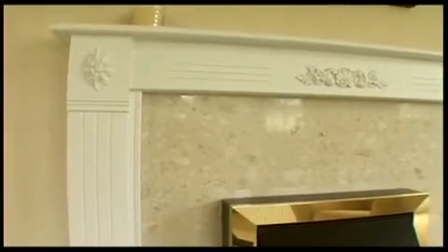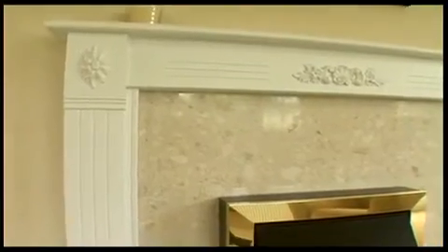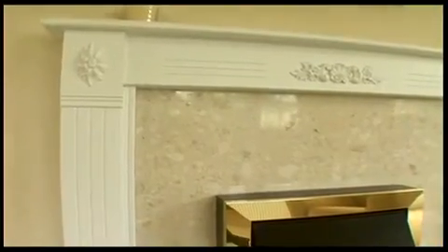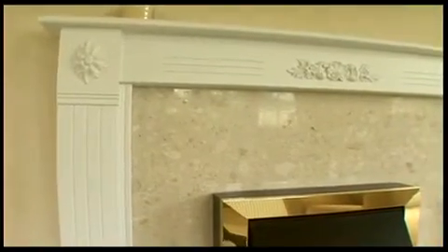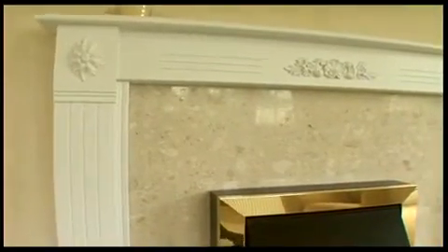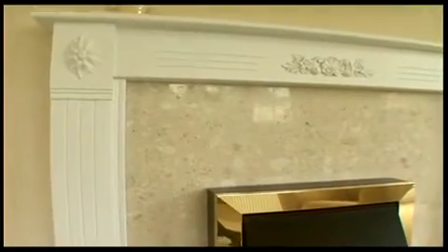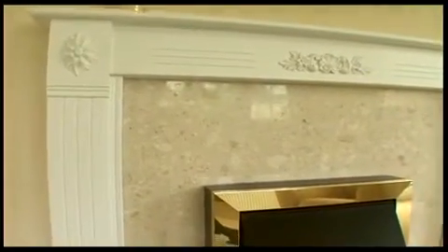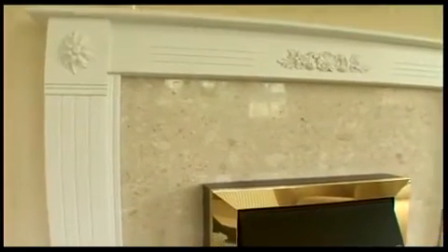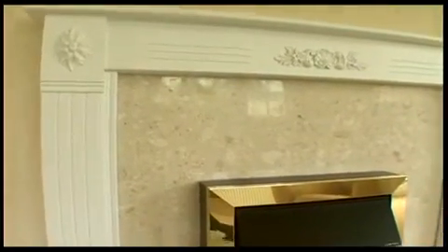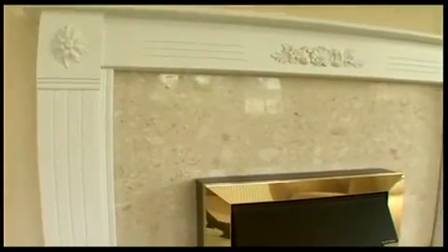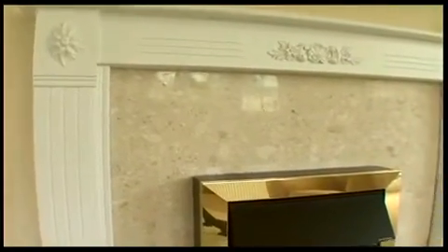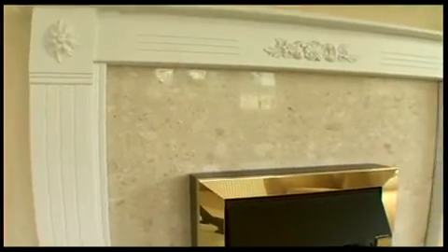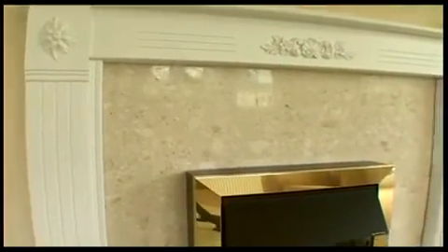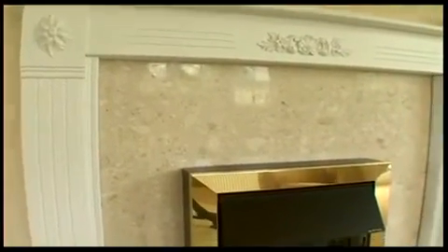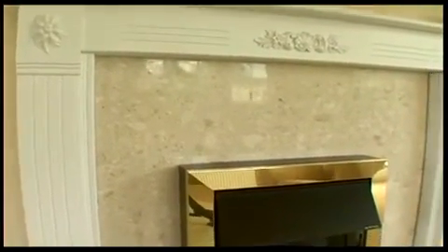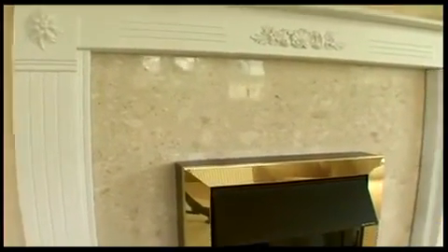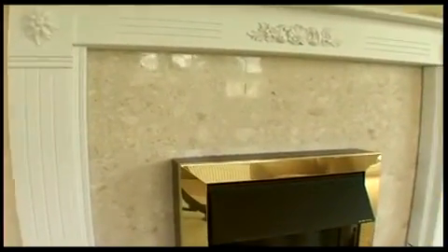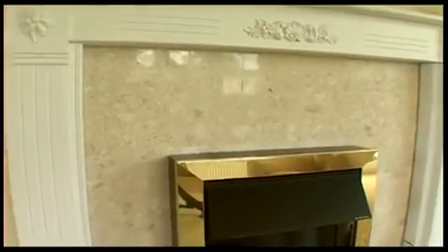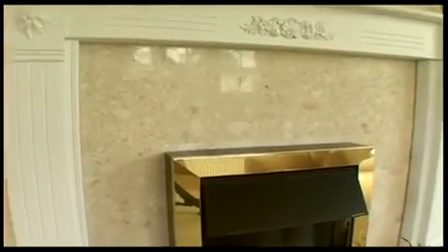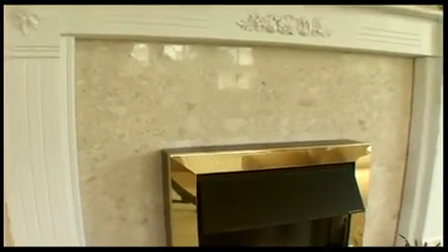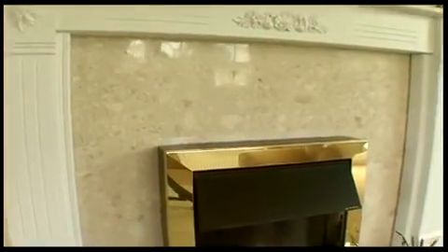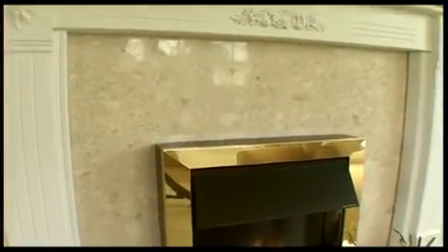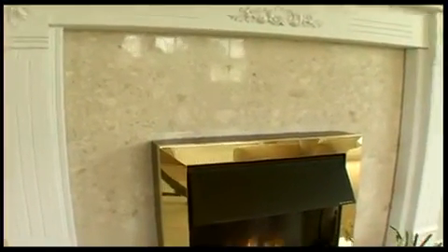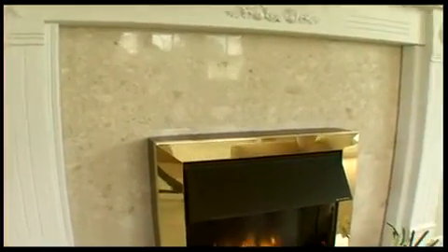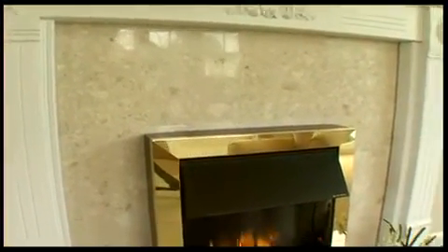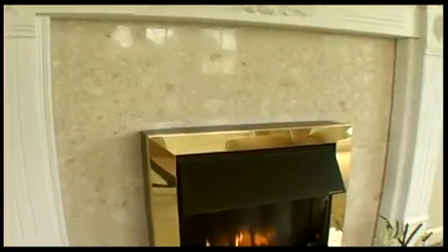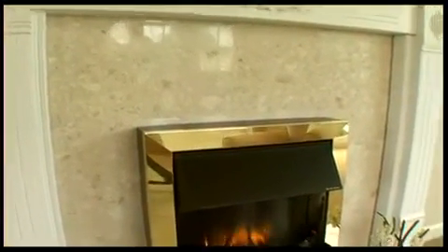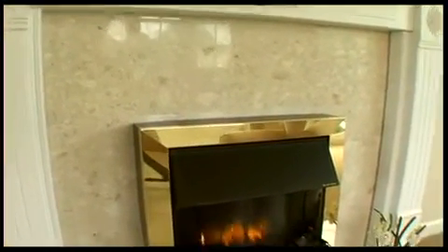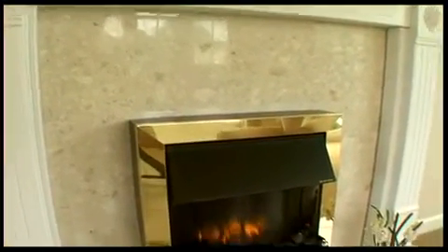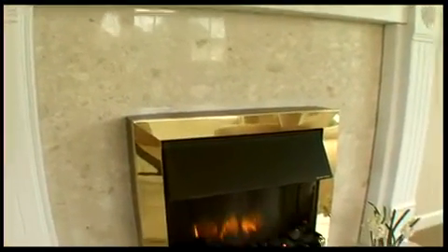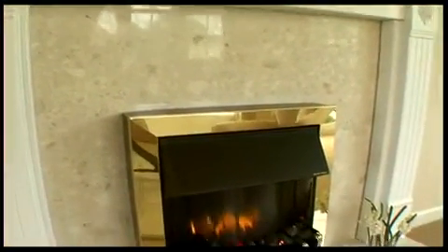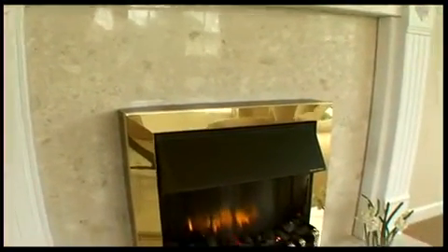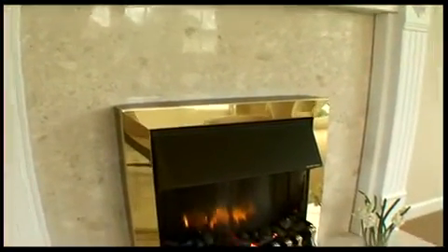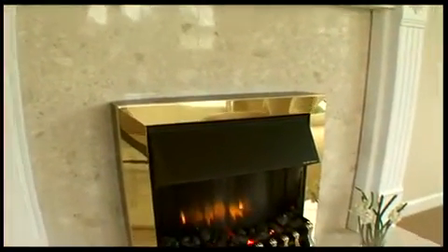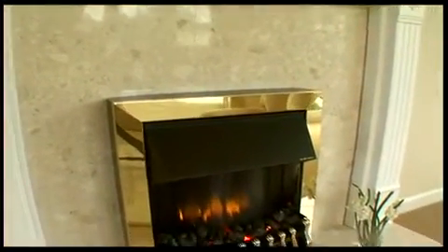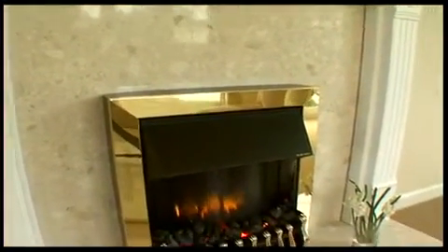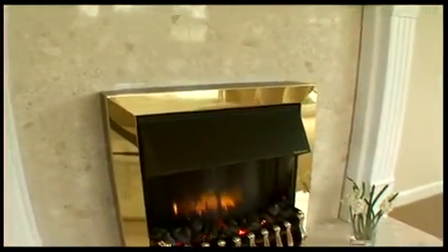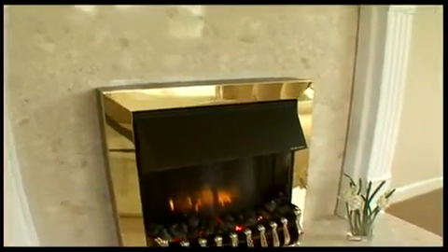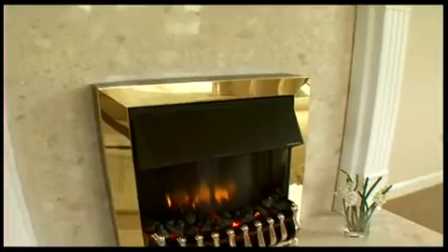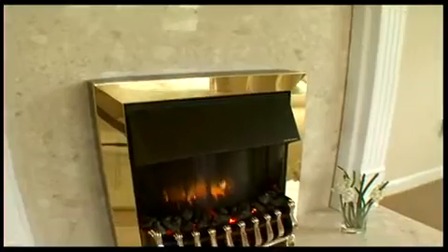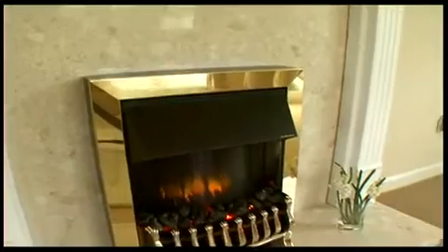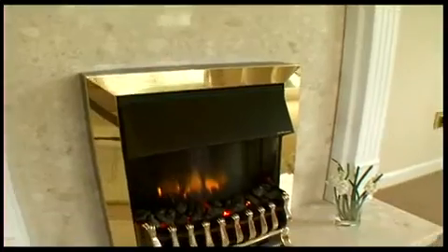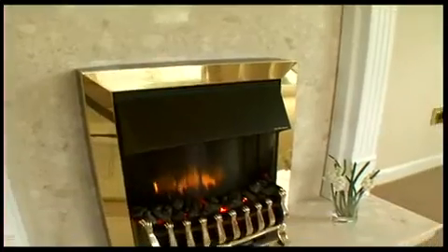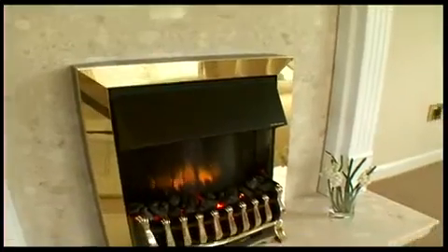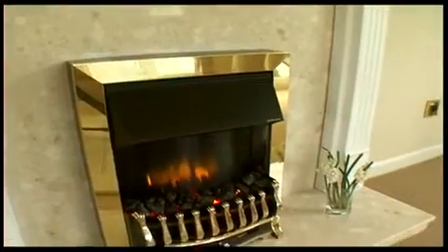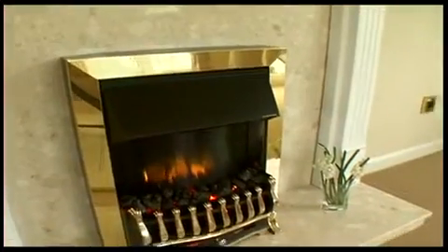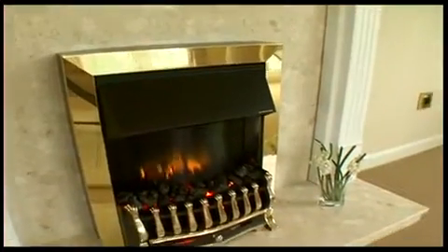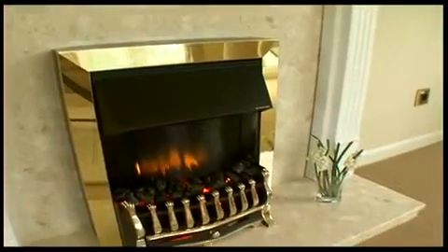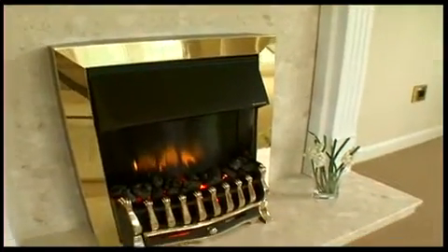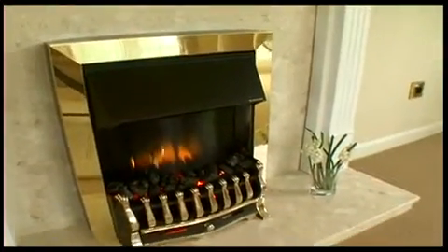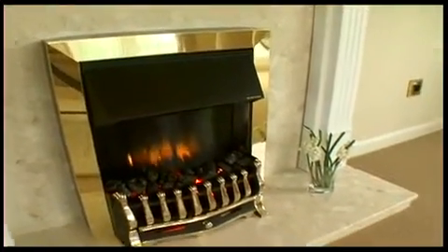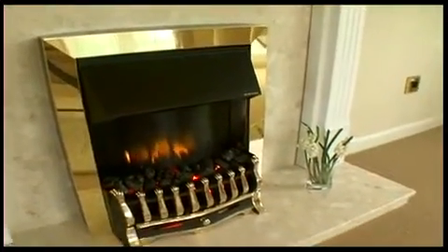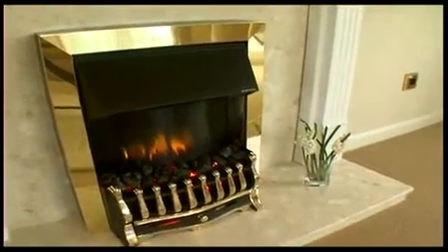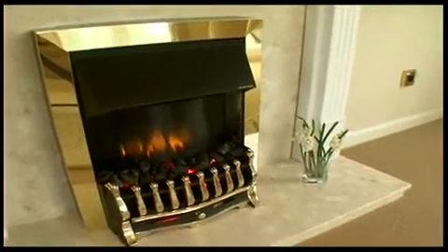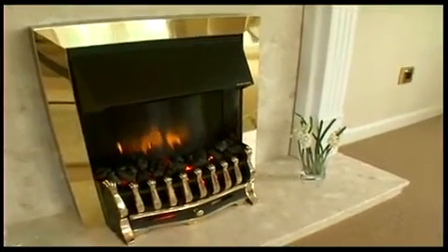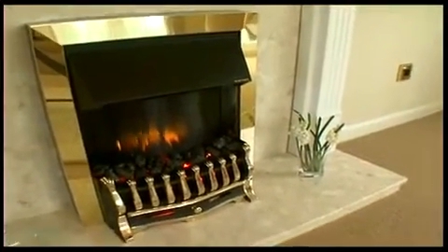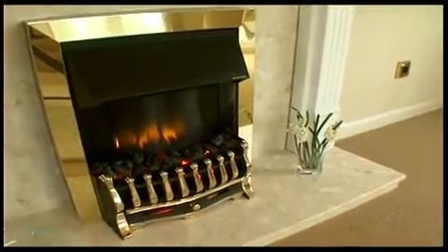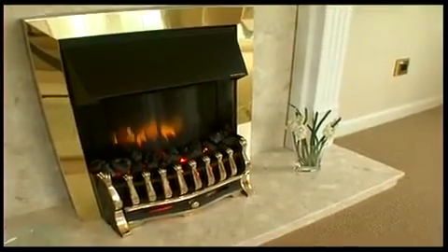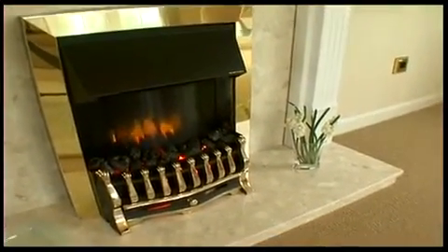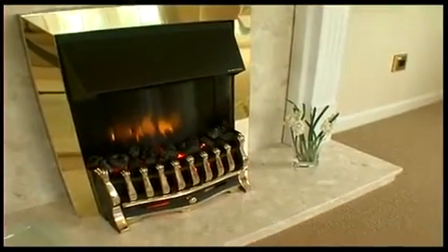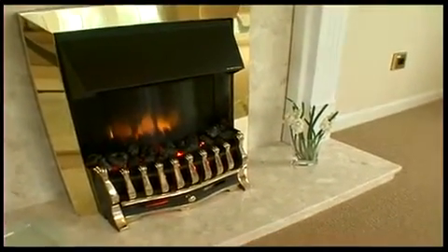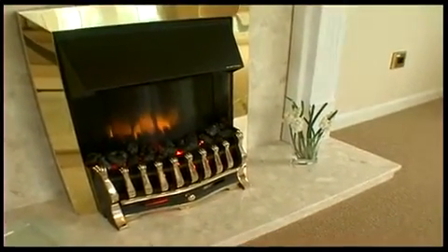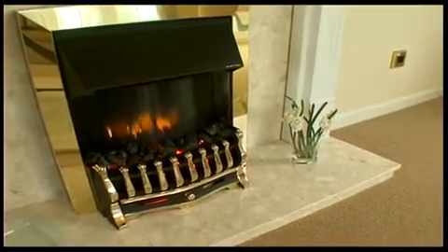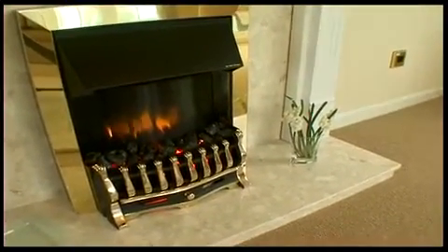And for the cooler evenings, there's a coal effect electric fire set in a marble hearth to add a focal point to the room.